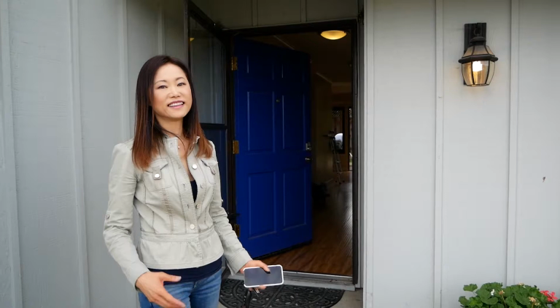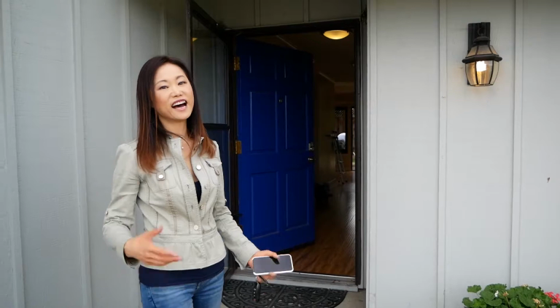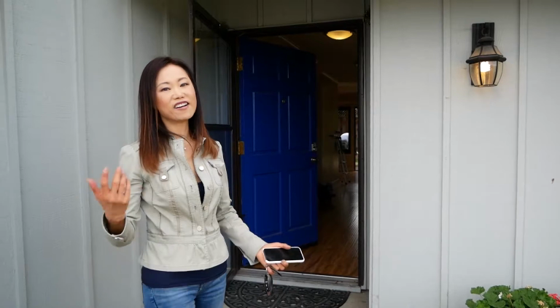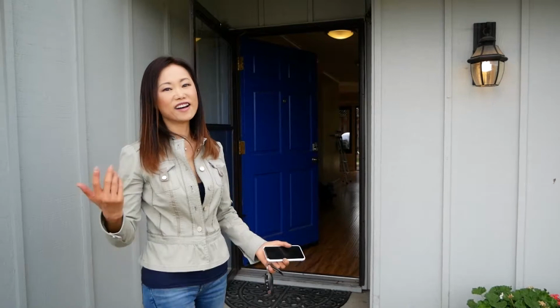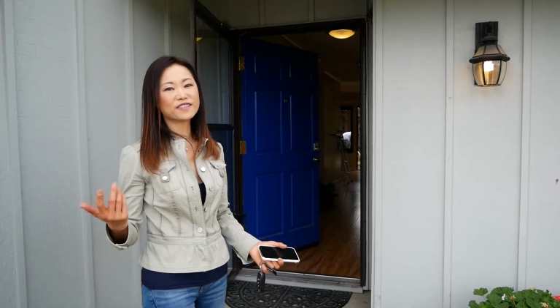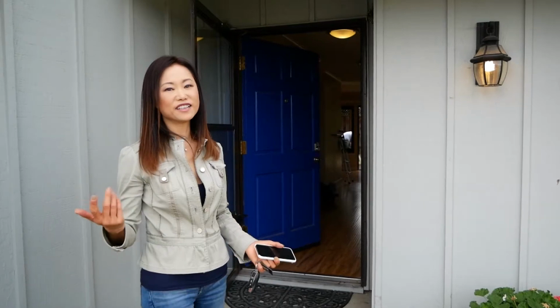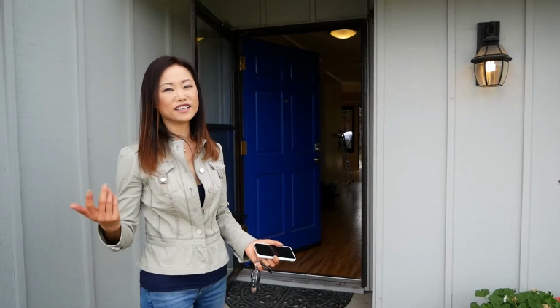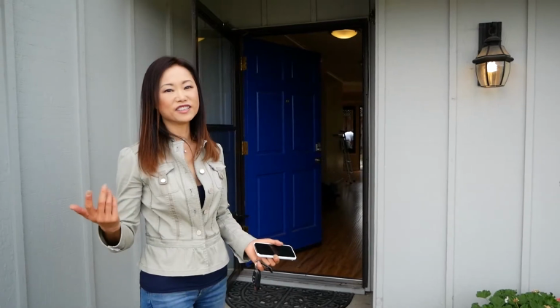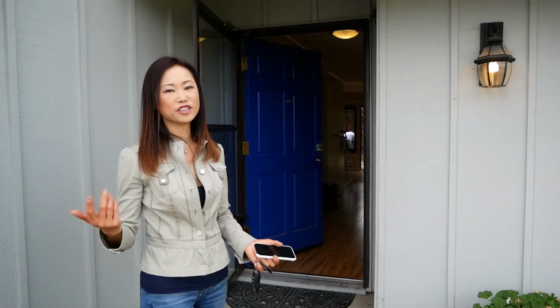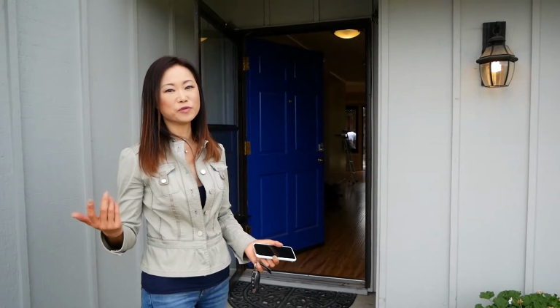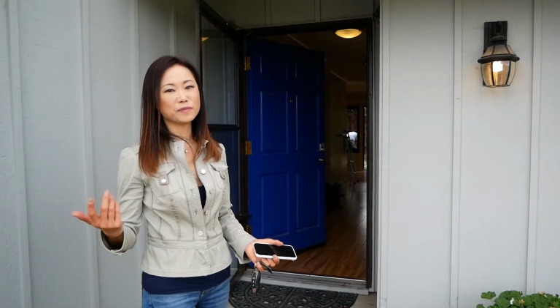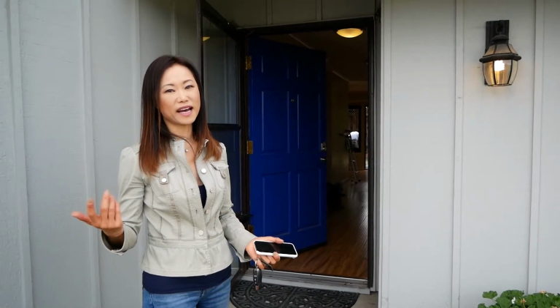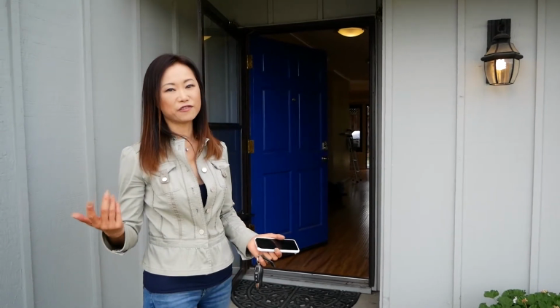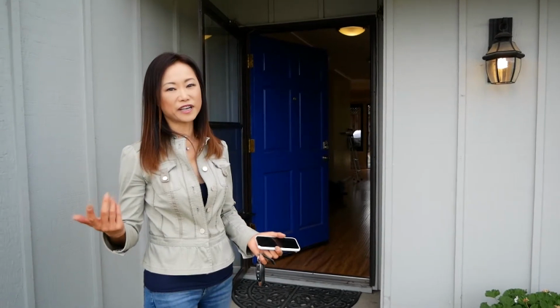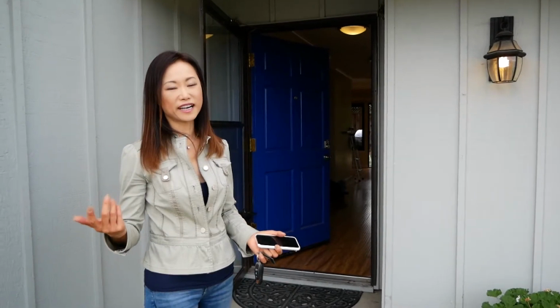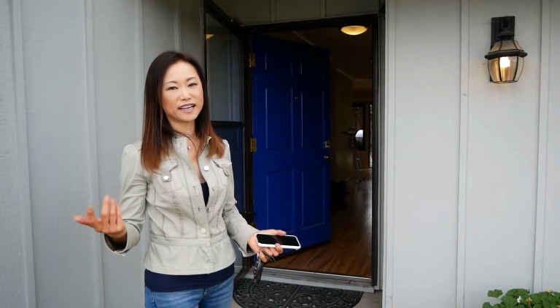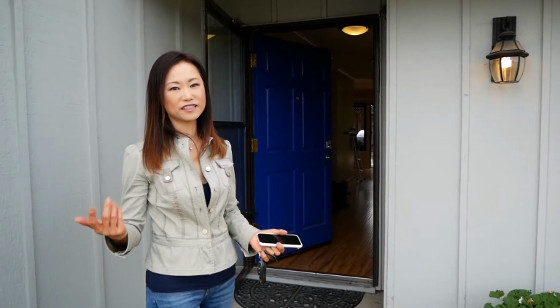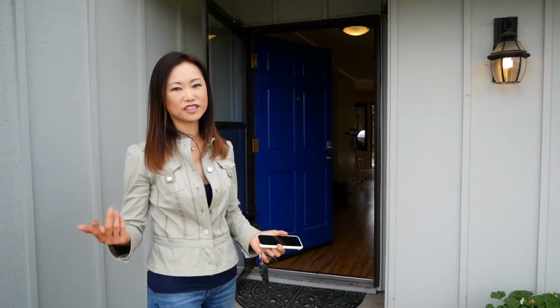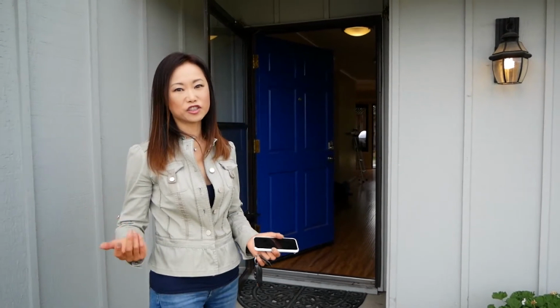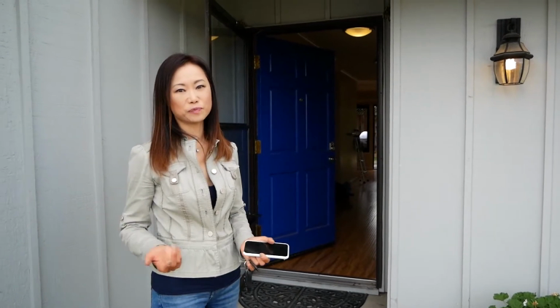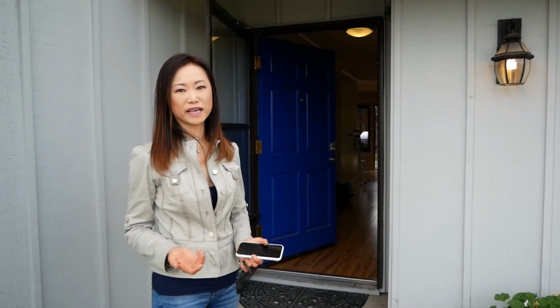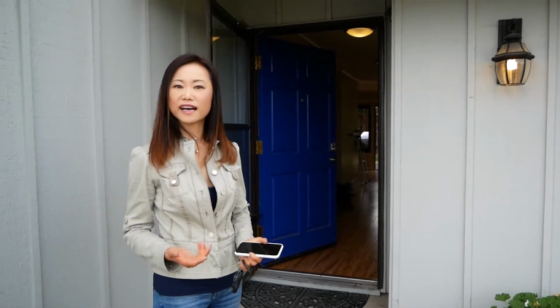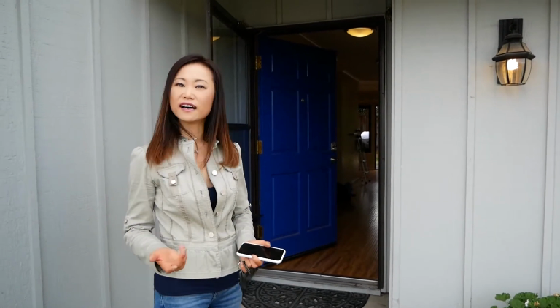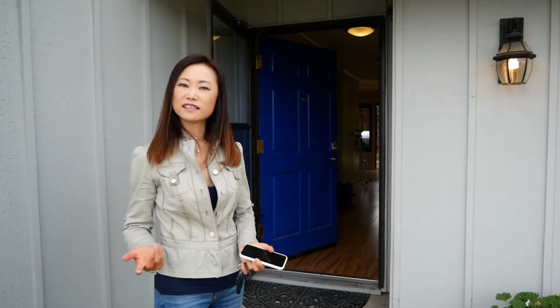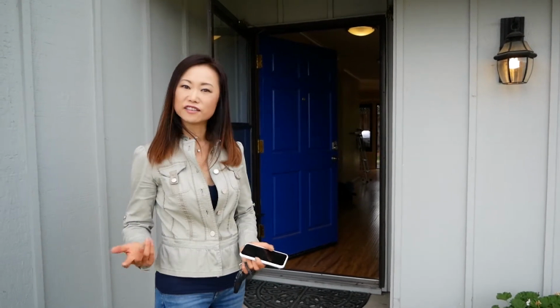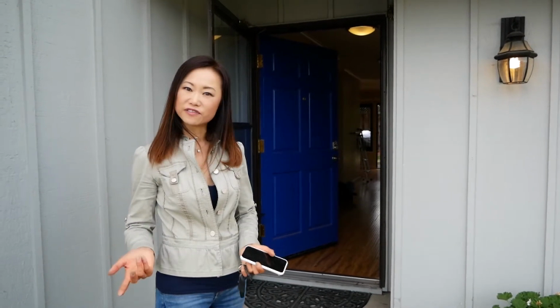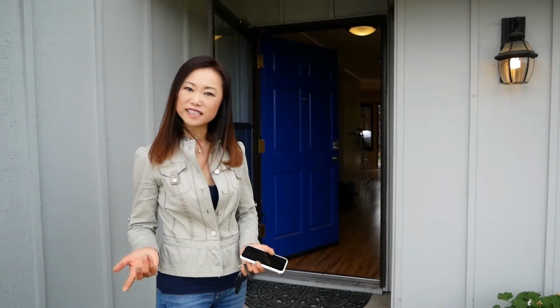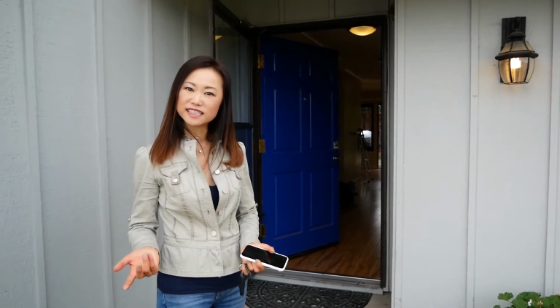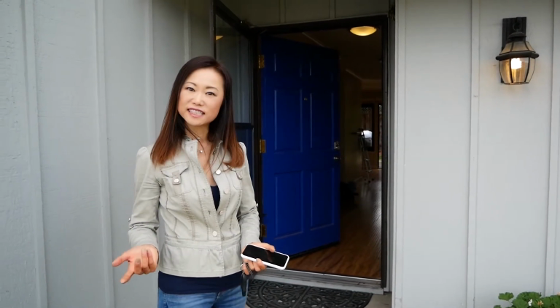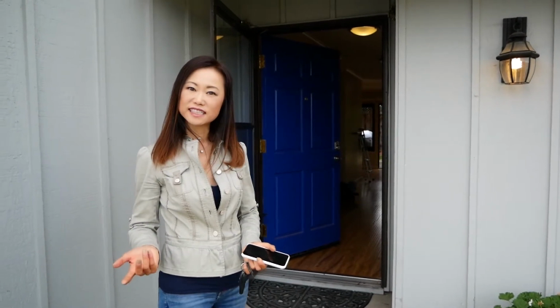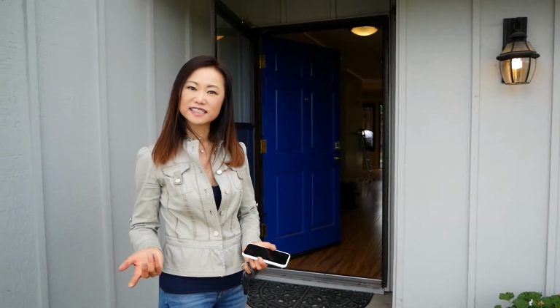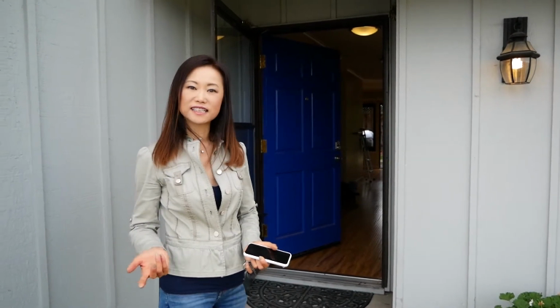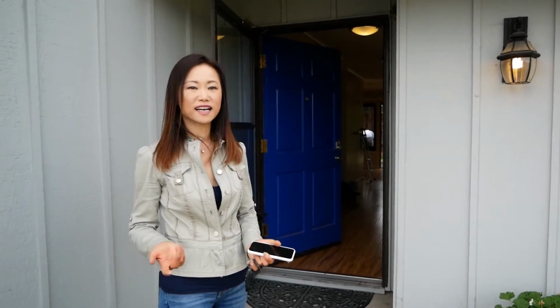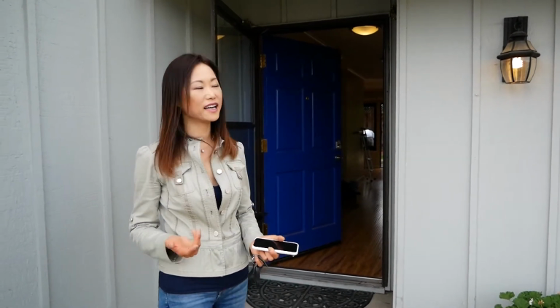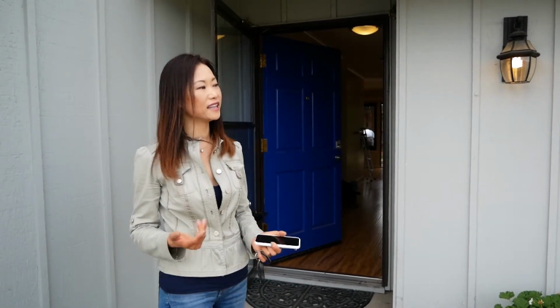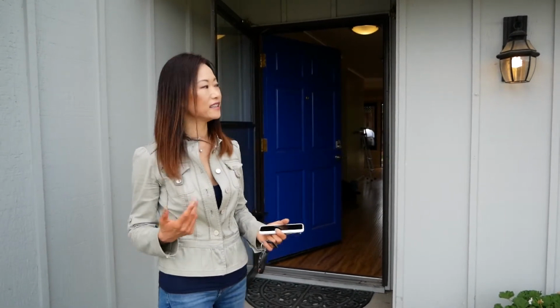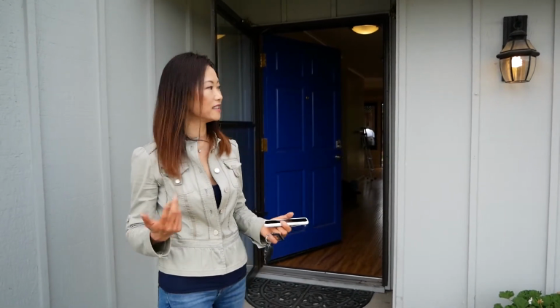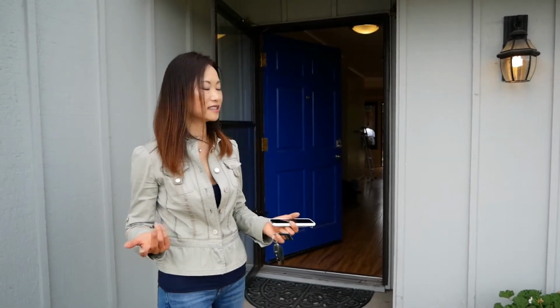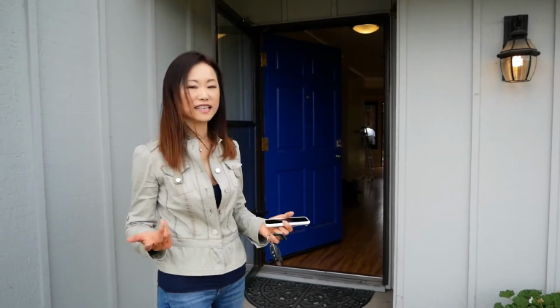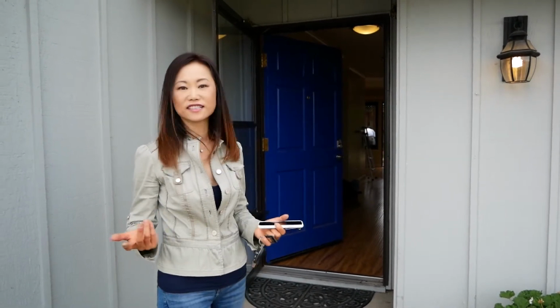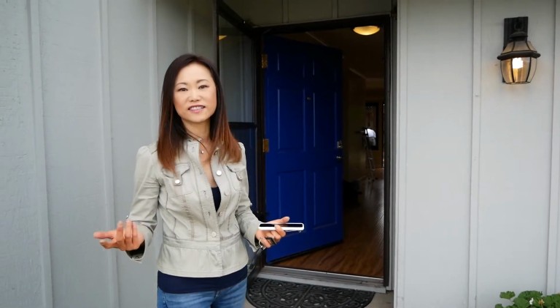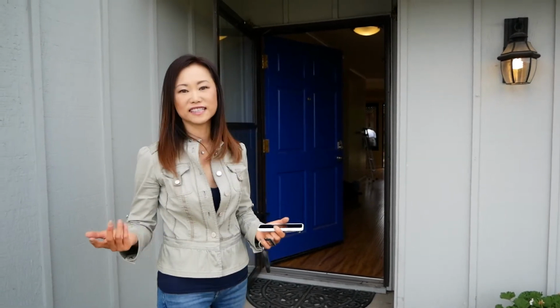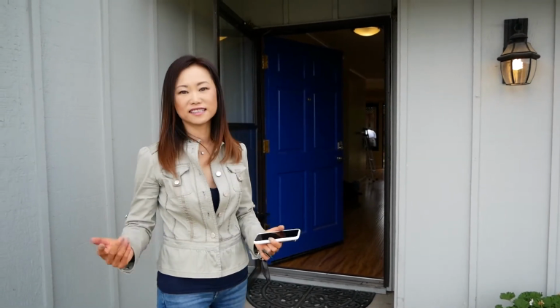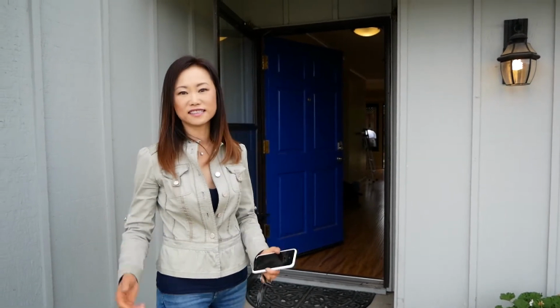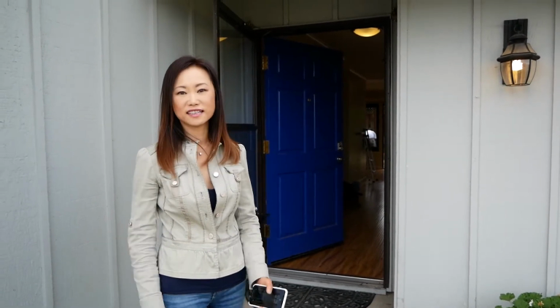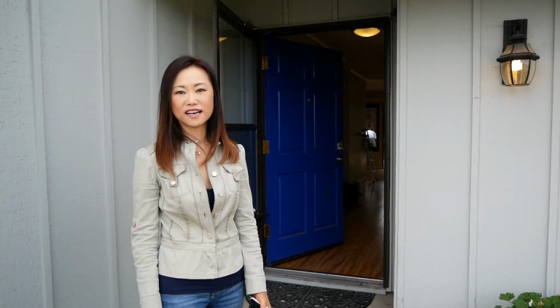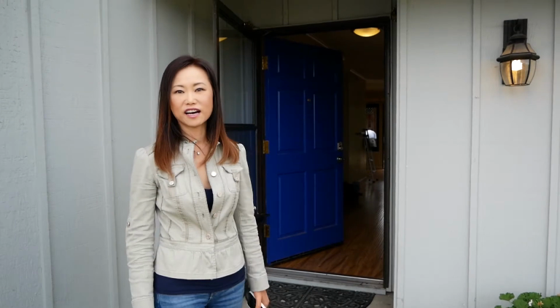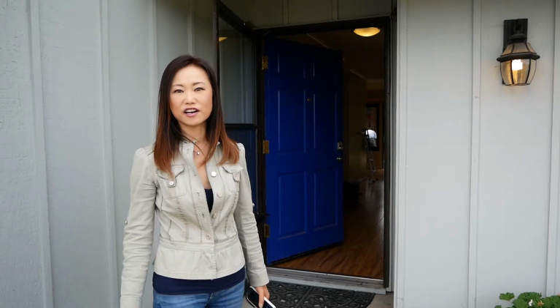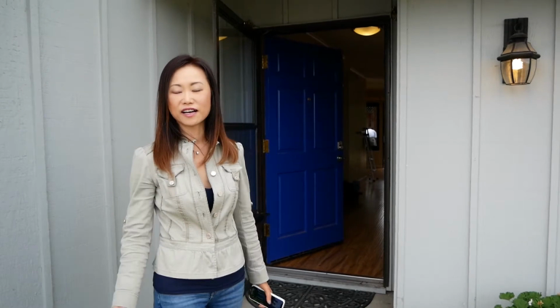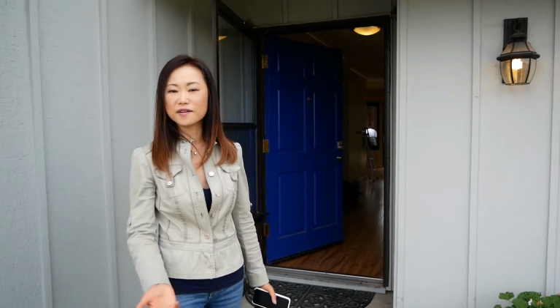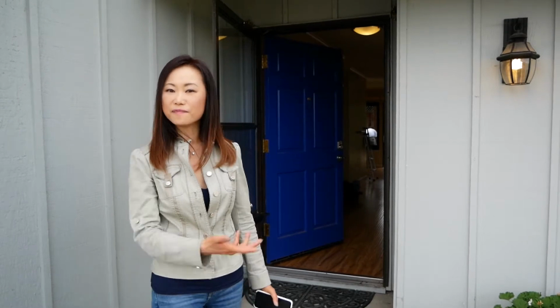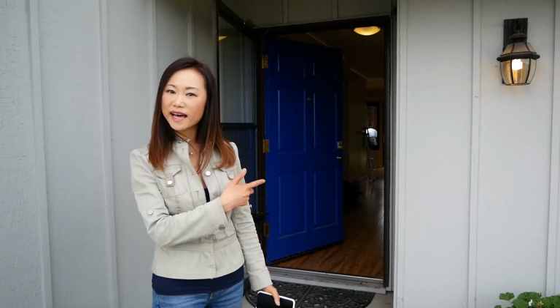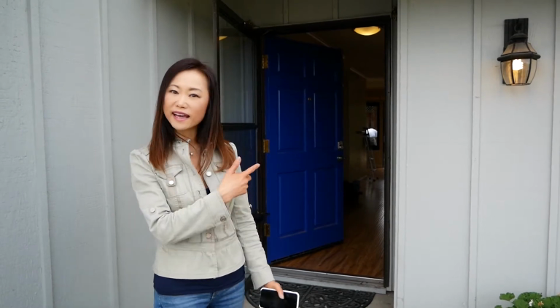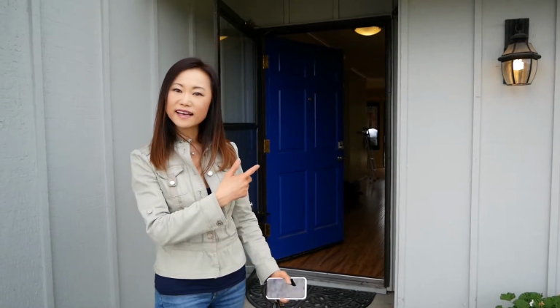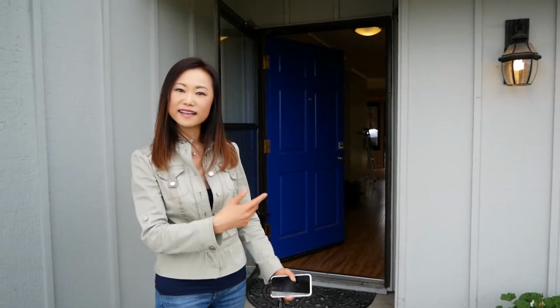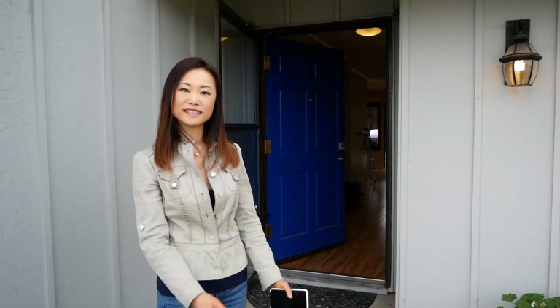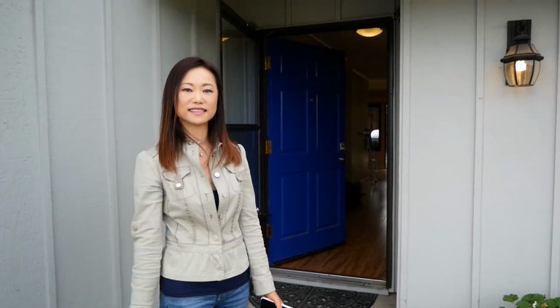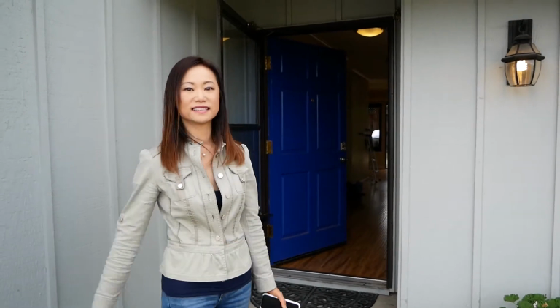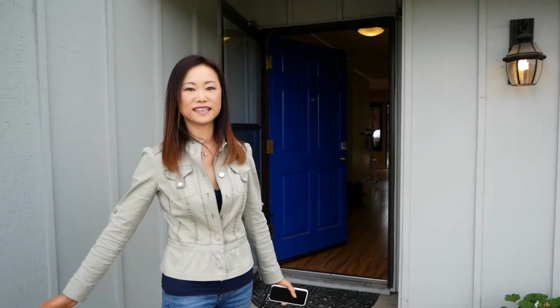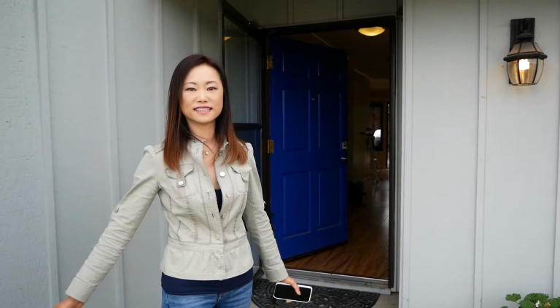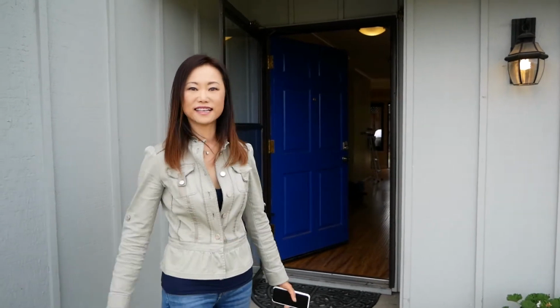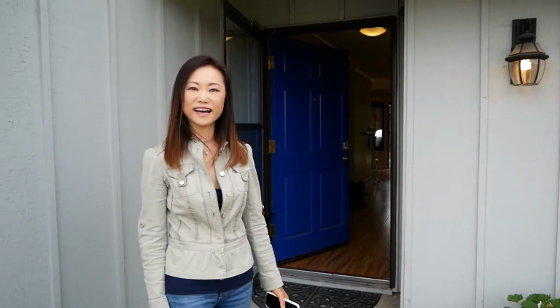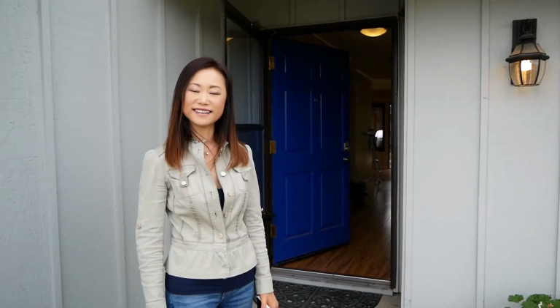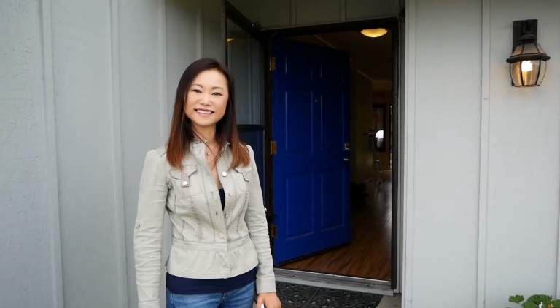Now I'm going to my warehouse to pick out the furniture and accessories. I'll come back and stage the house.